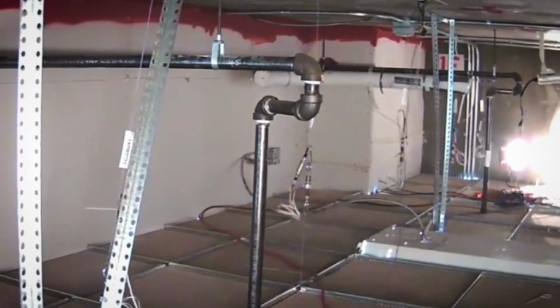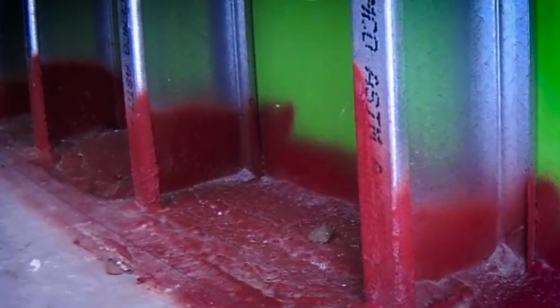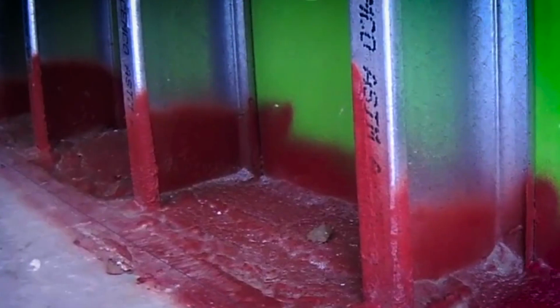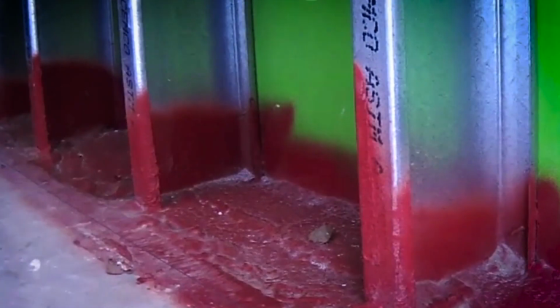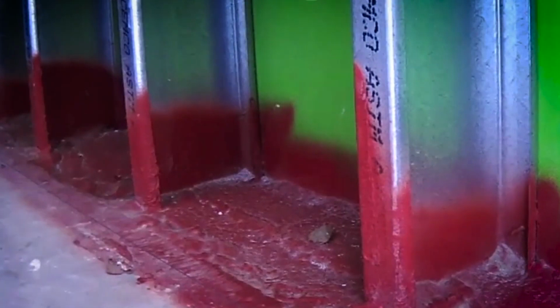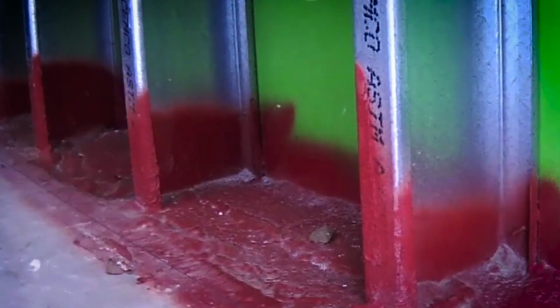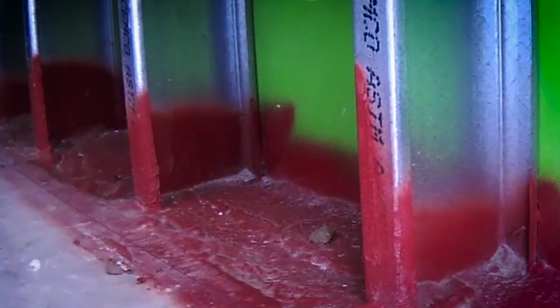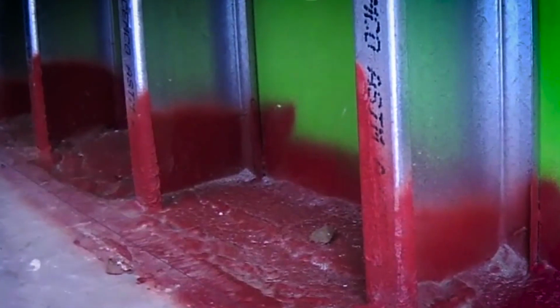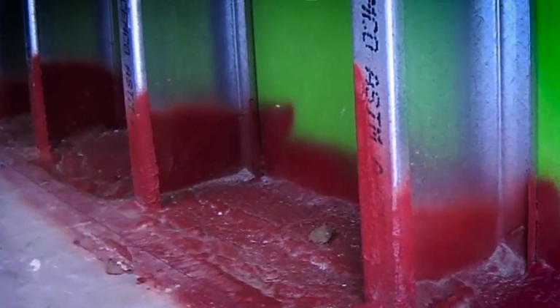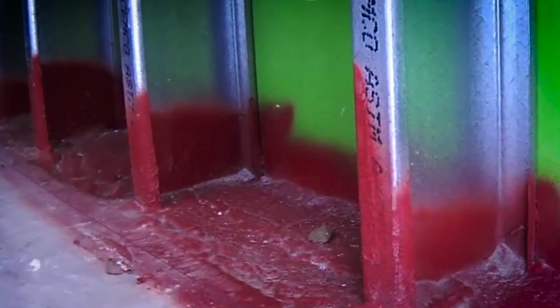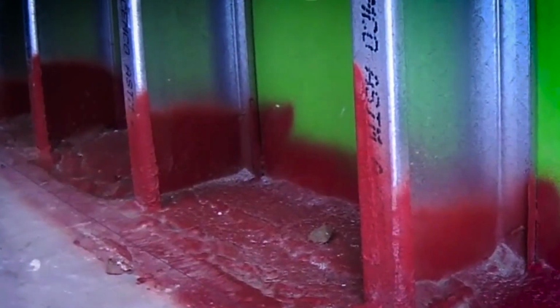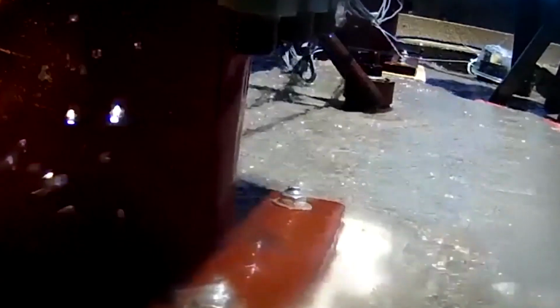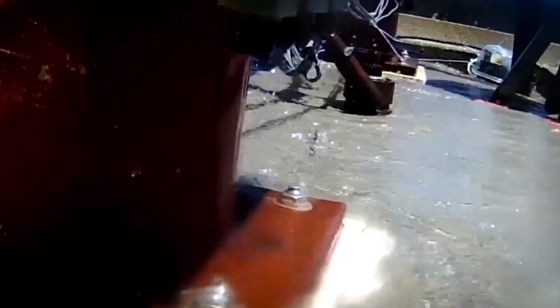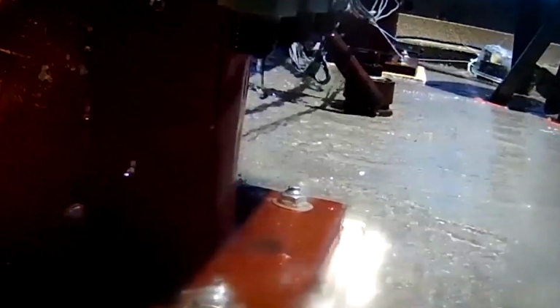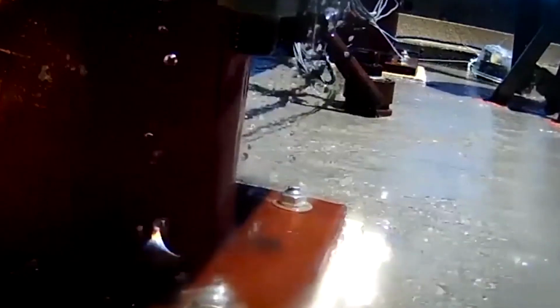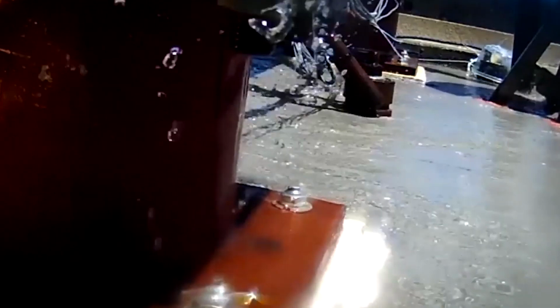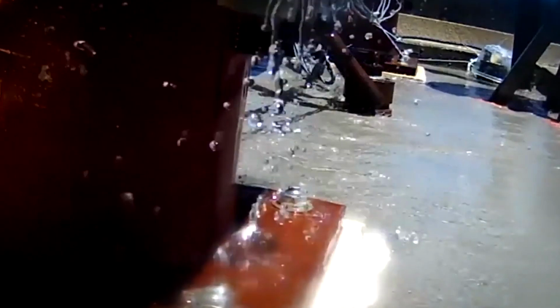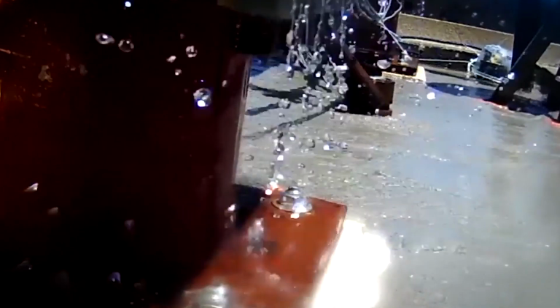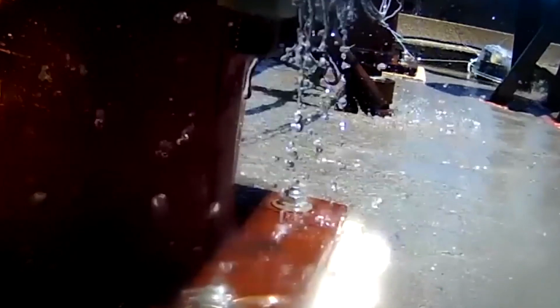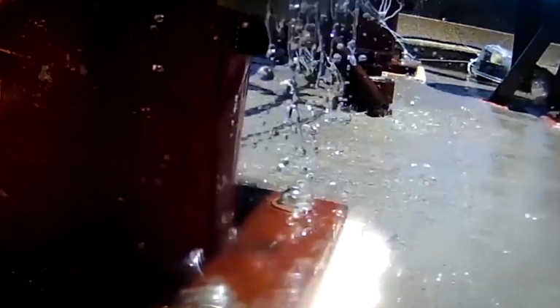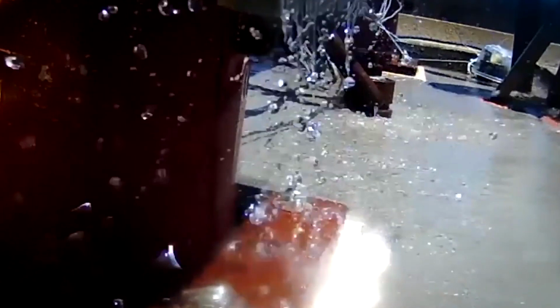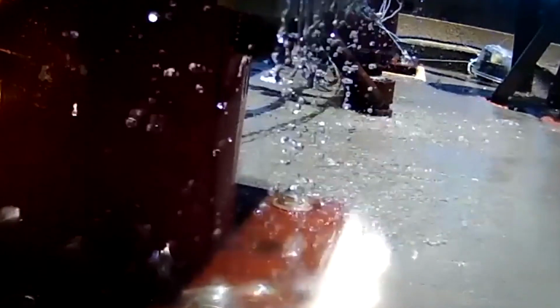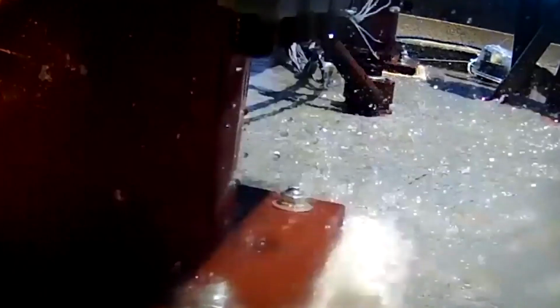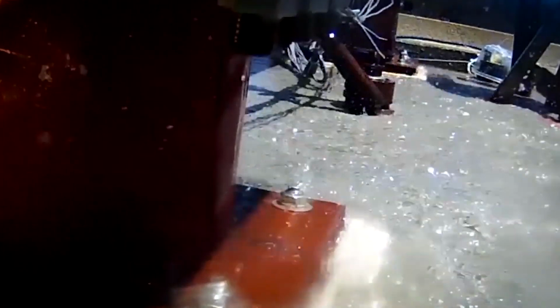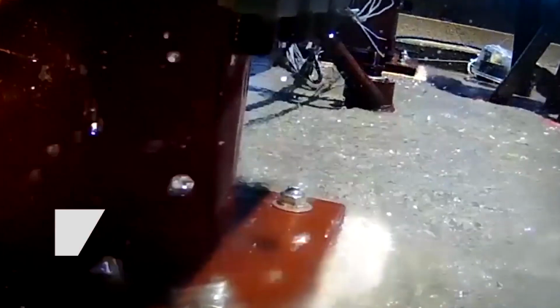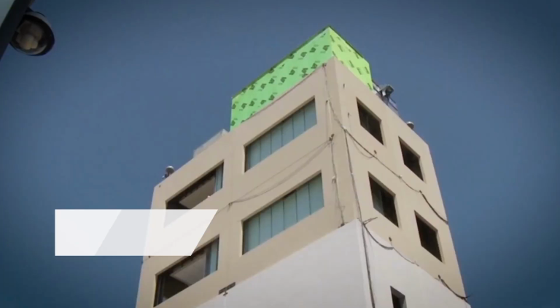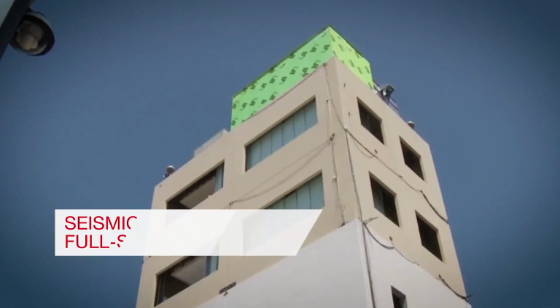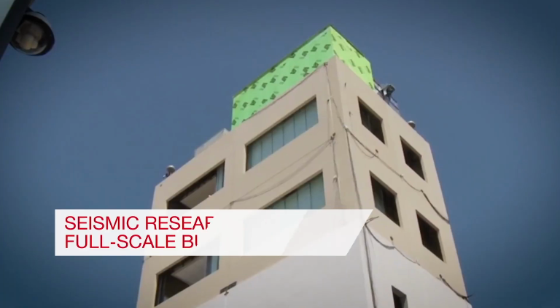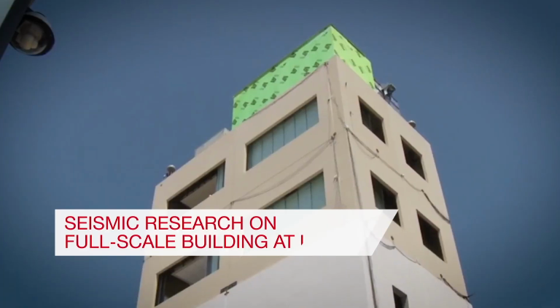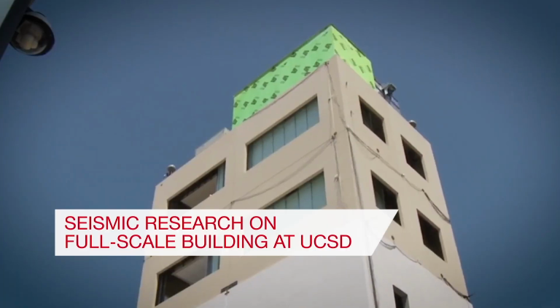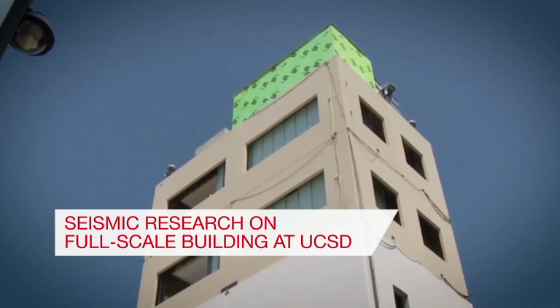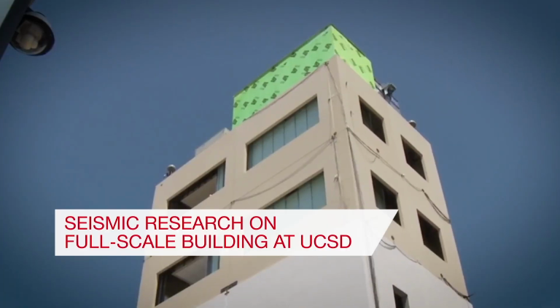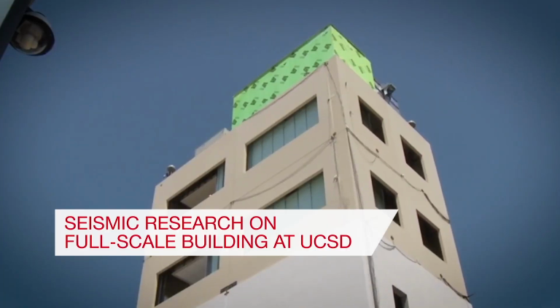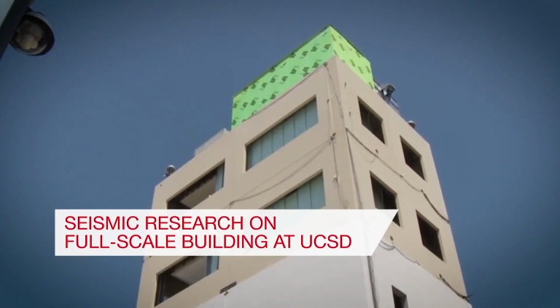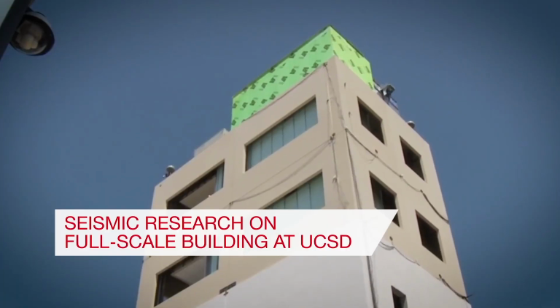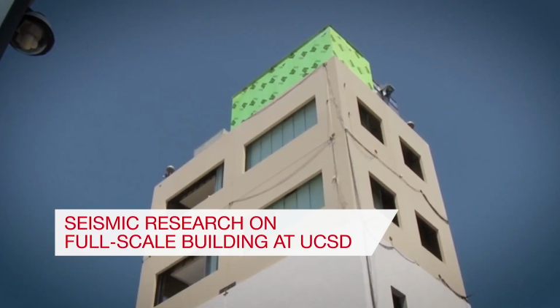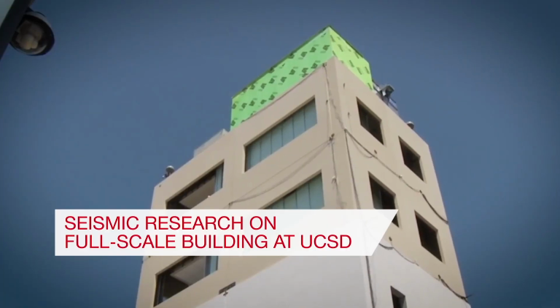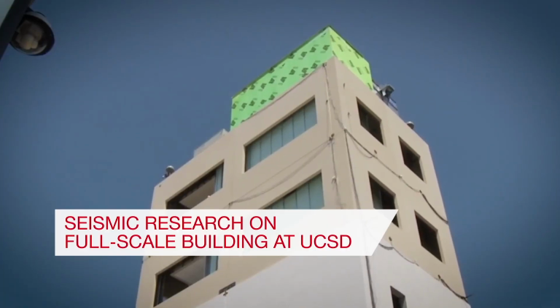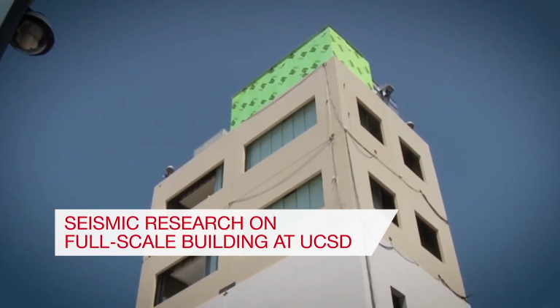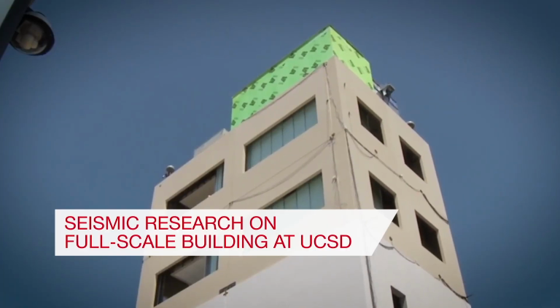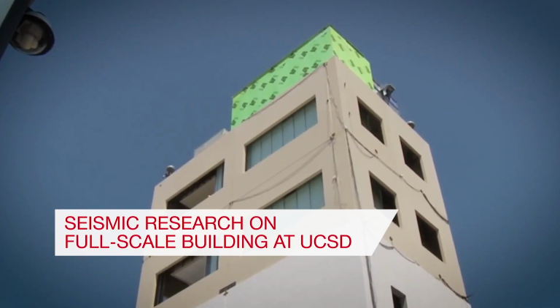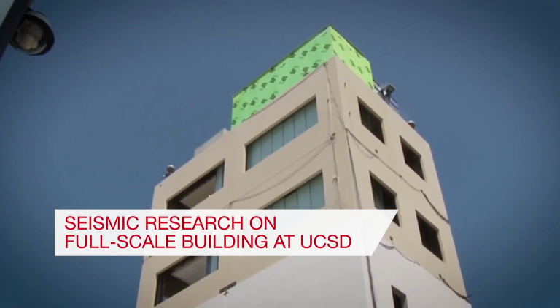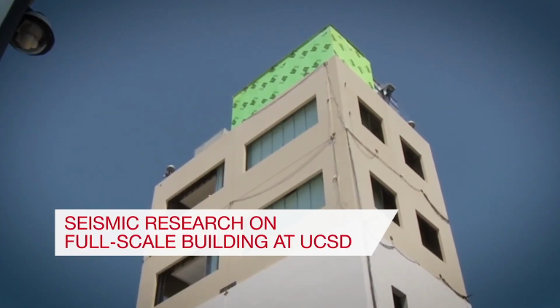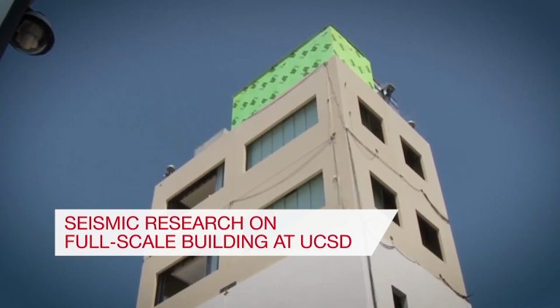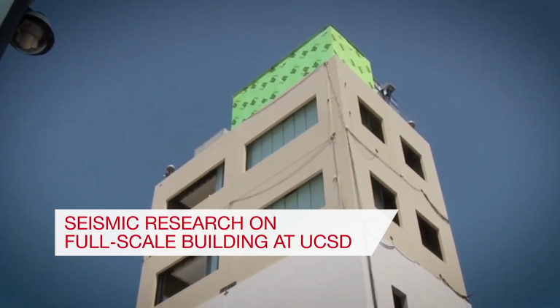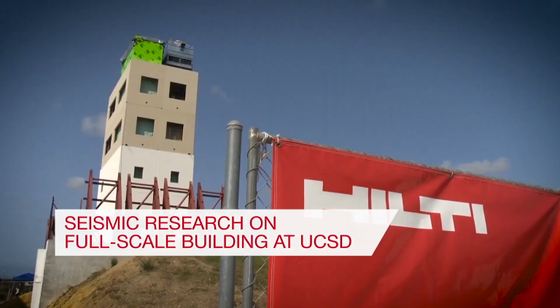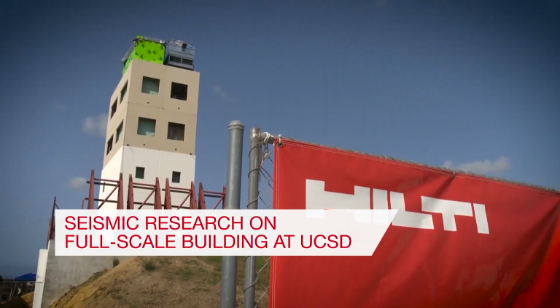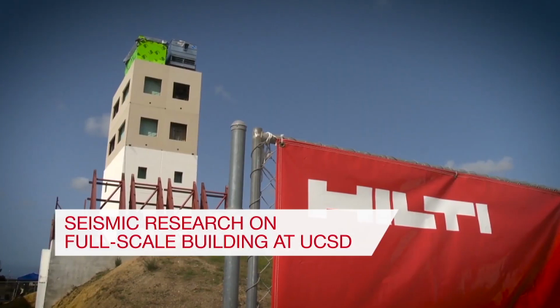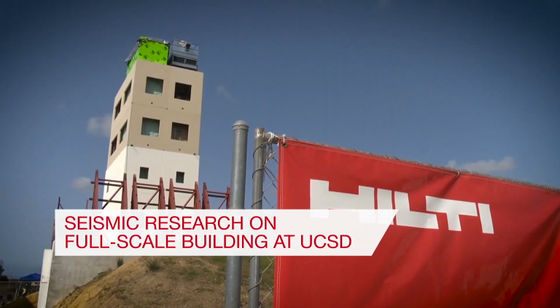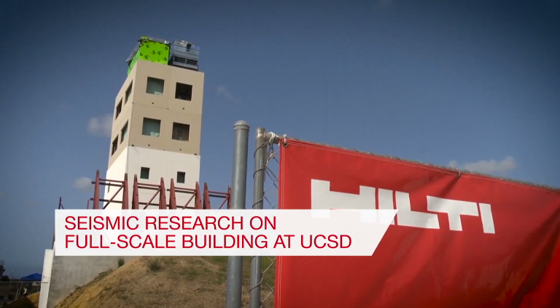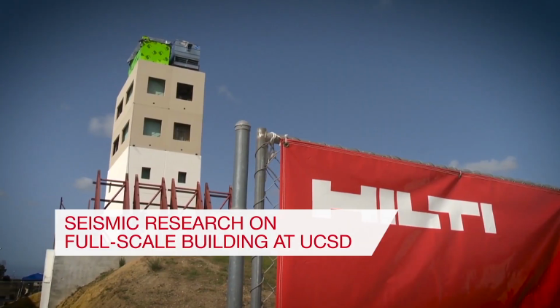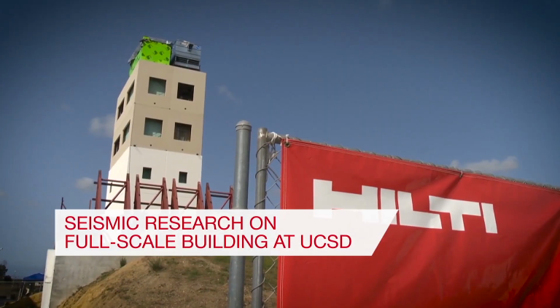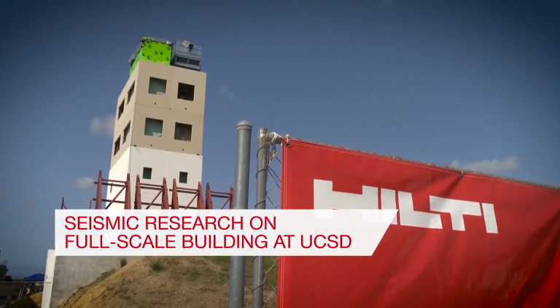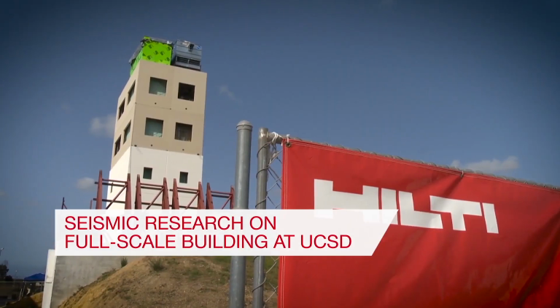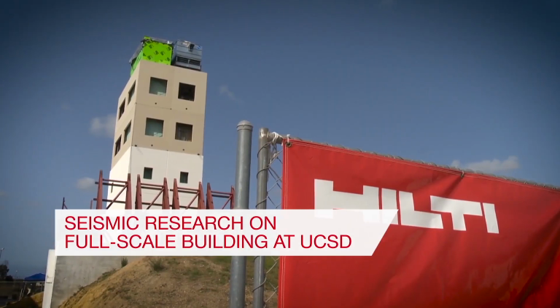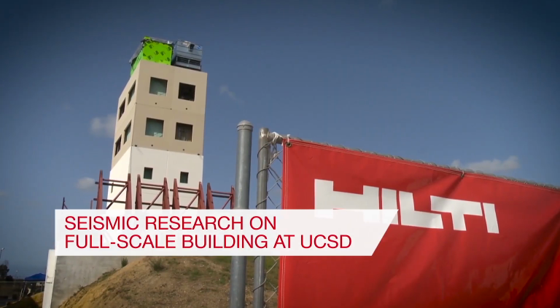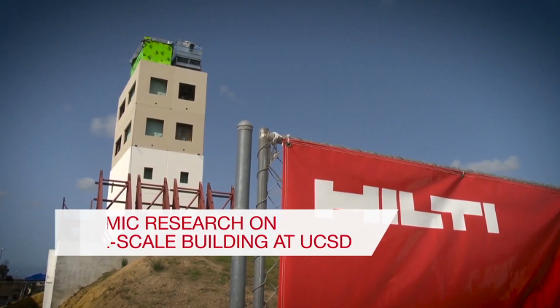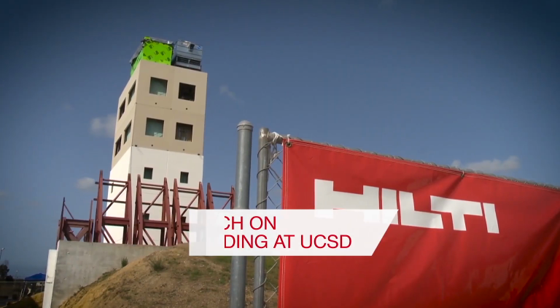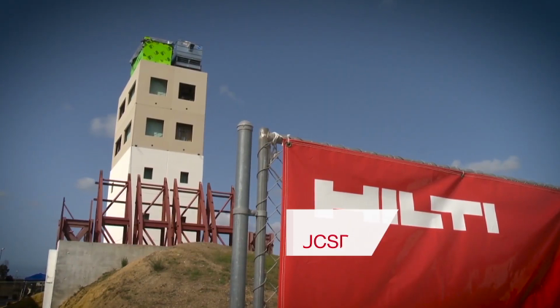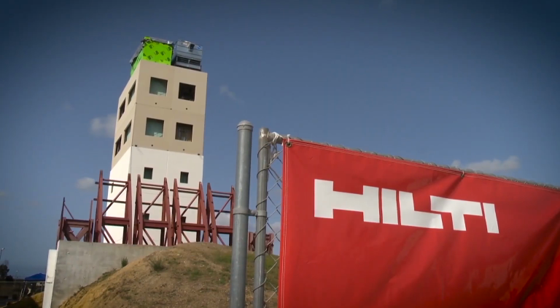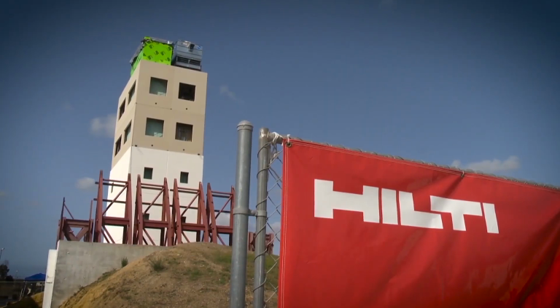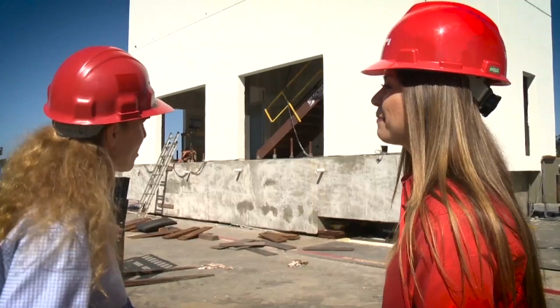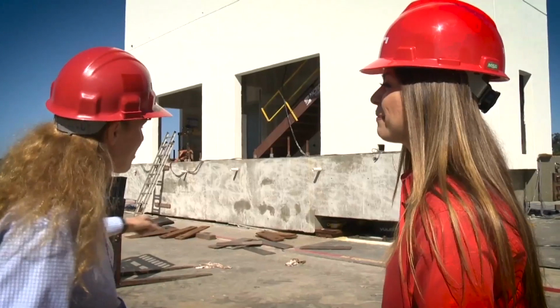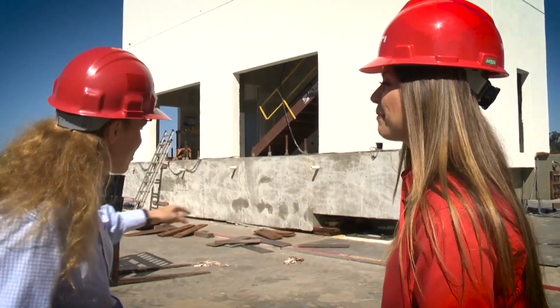That's why, for many years, Hilti has been at the forefront of research and development of solutions for seismic proof applications.